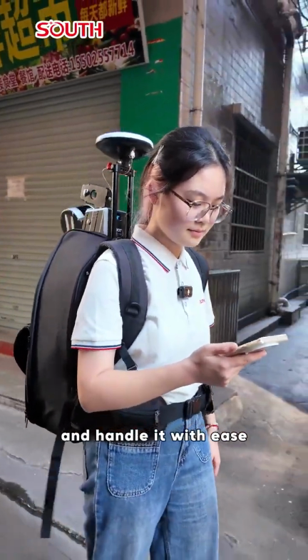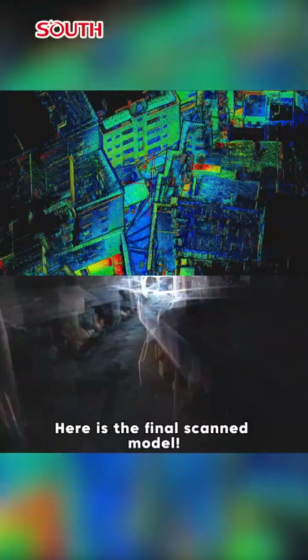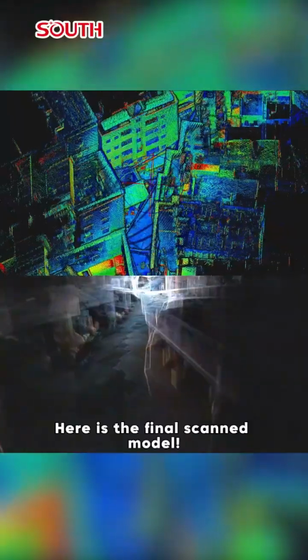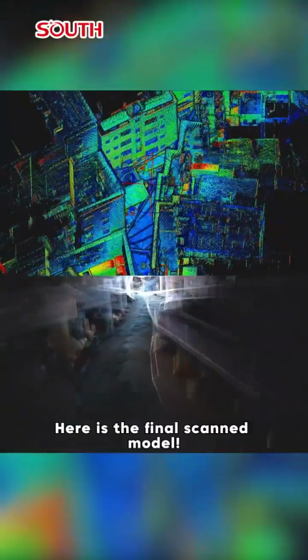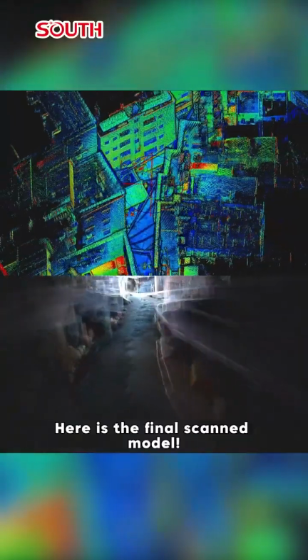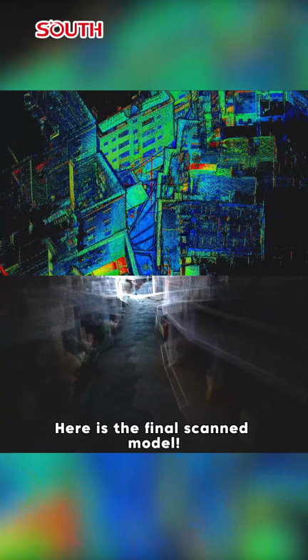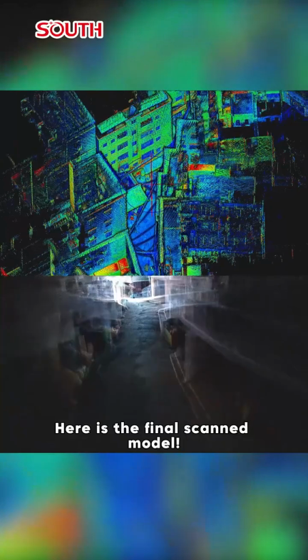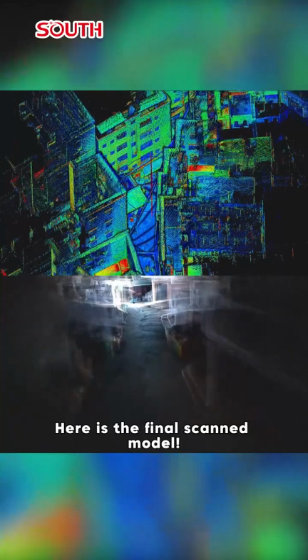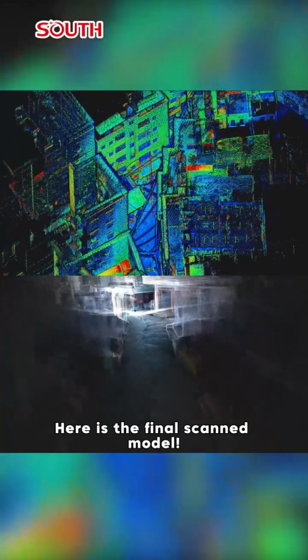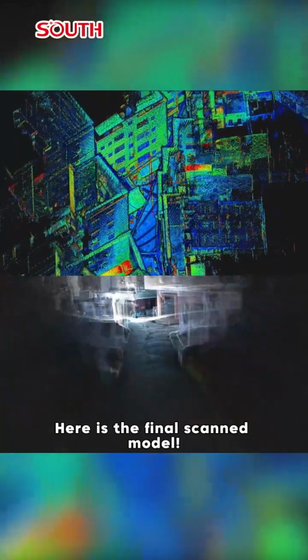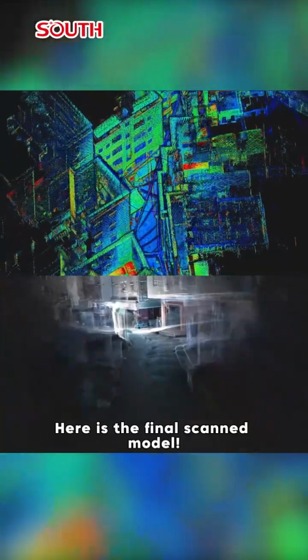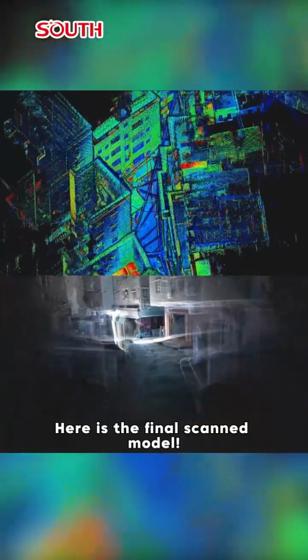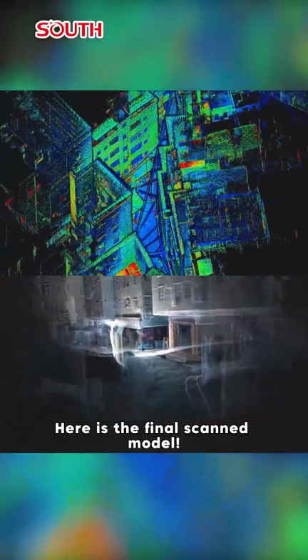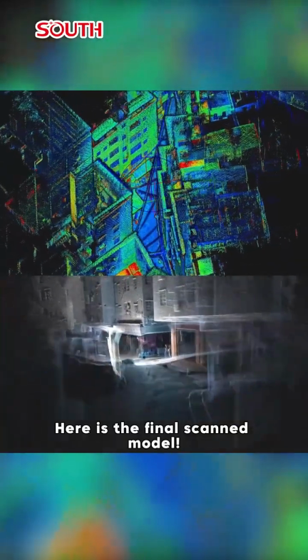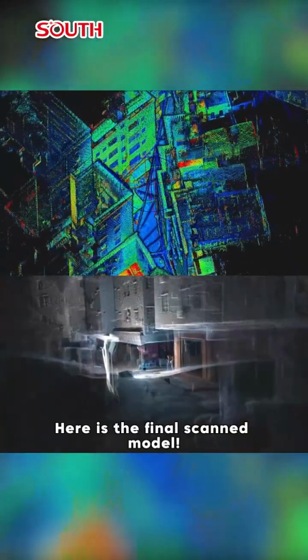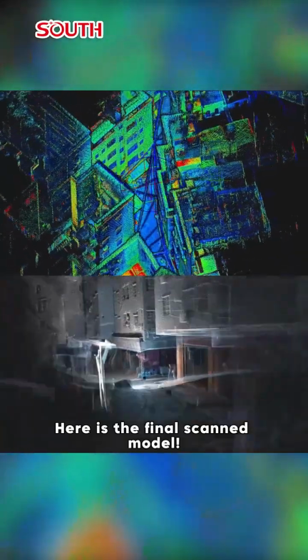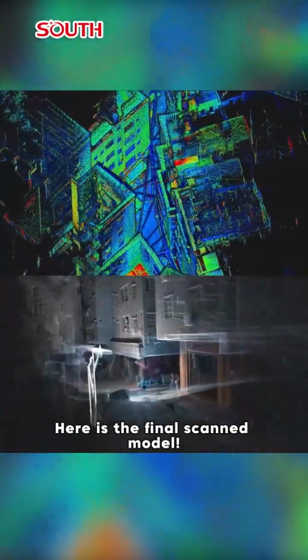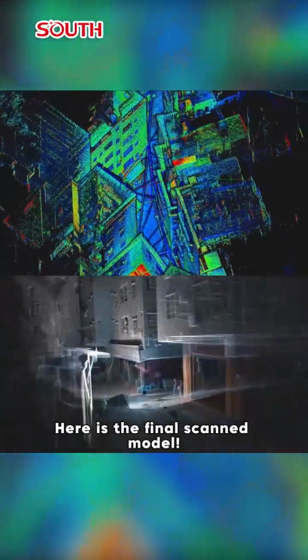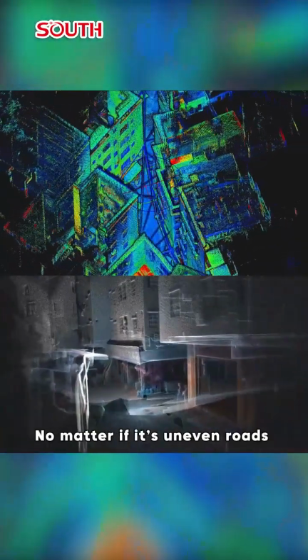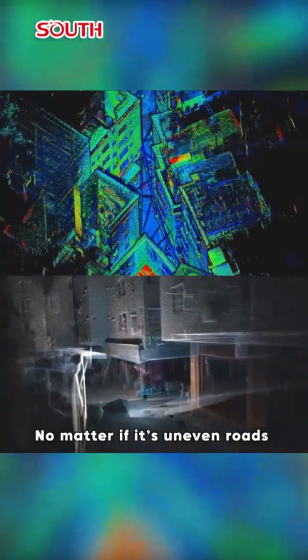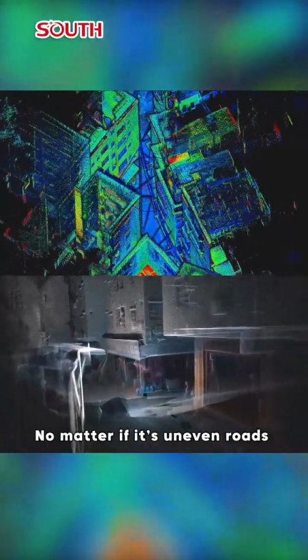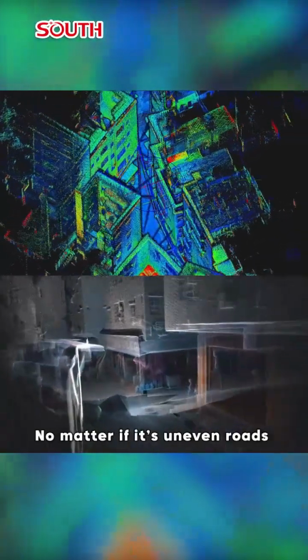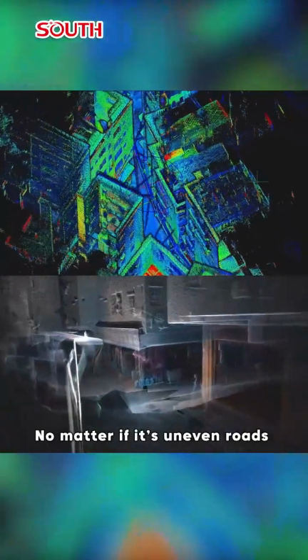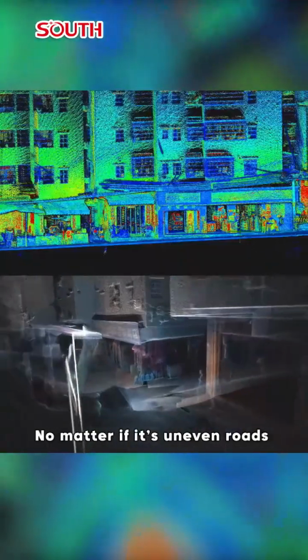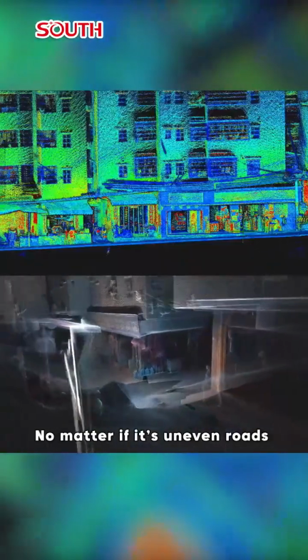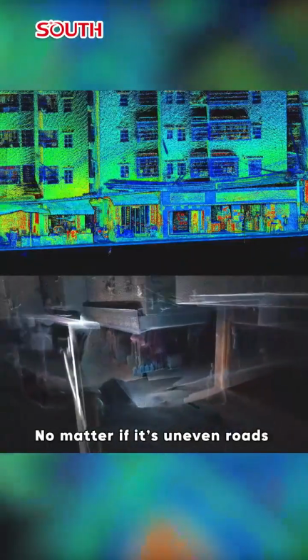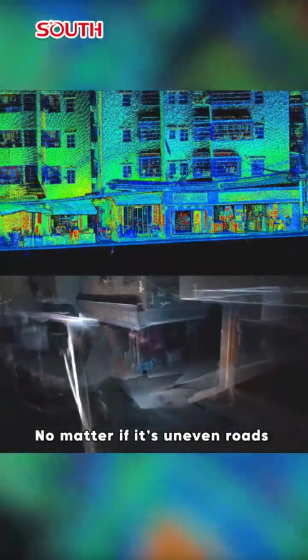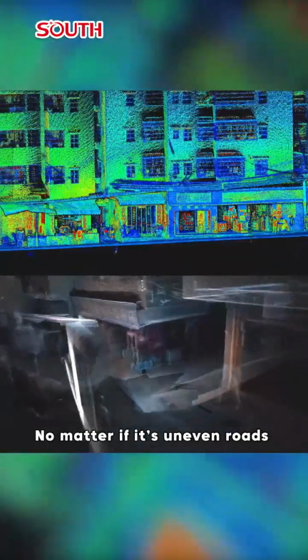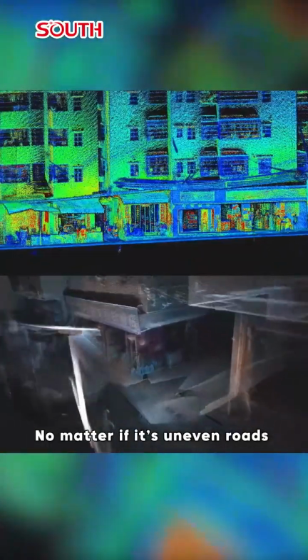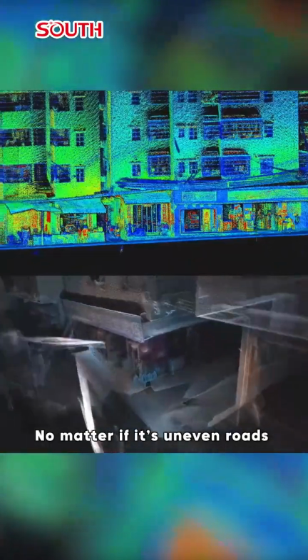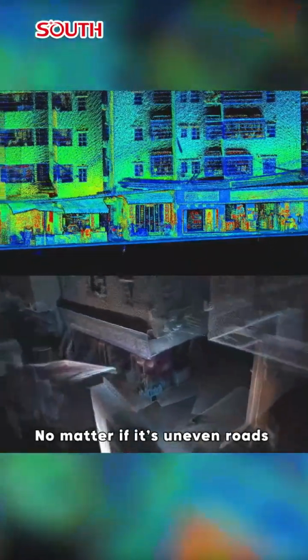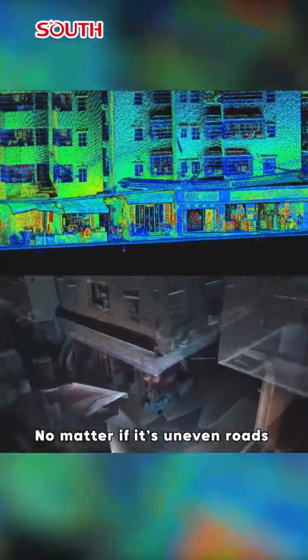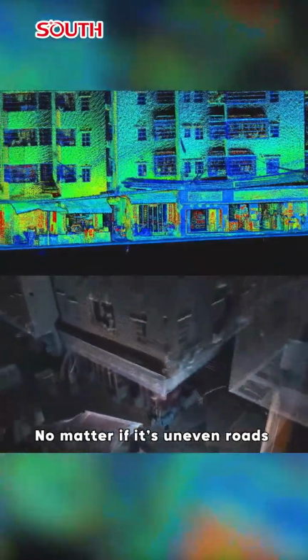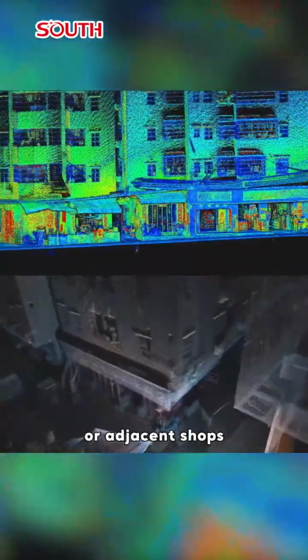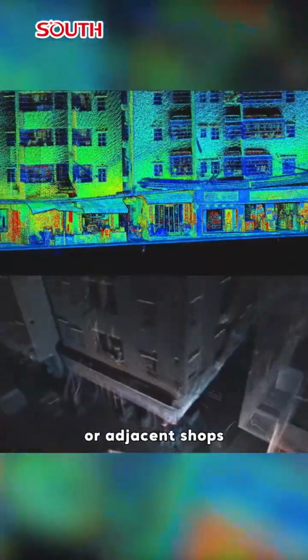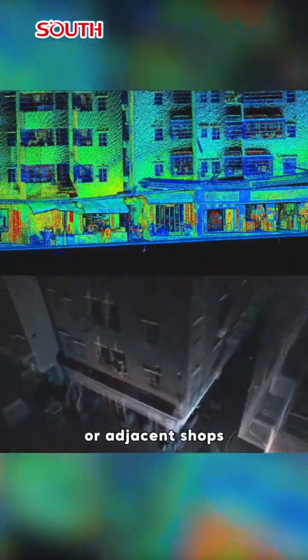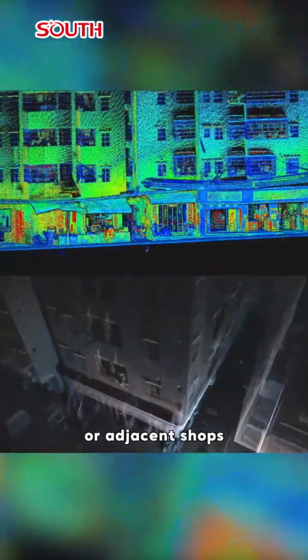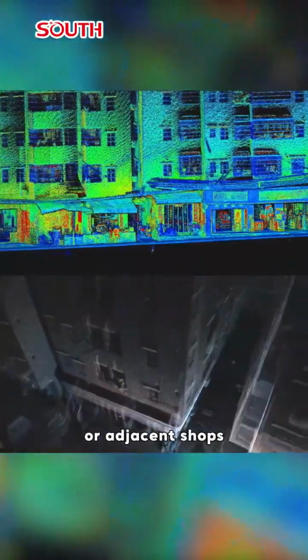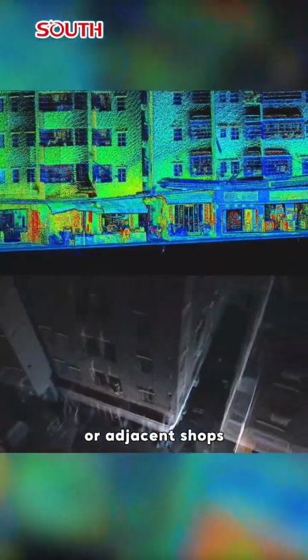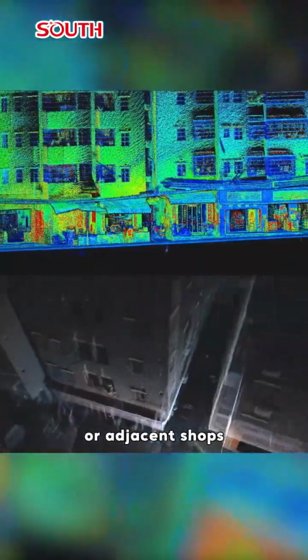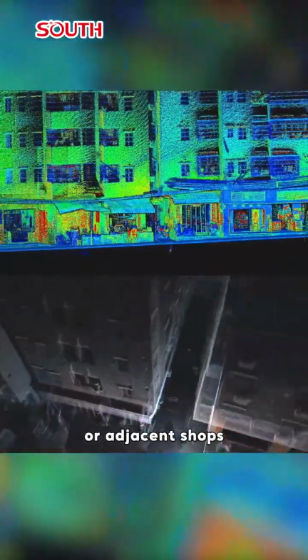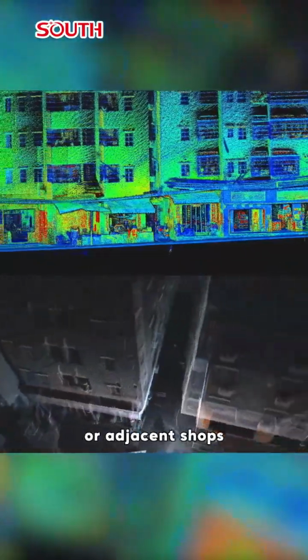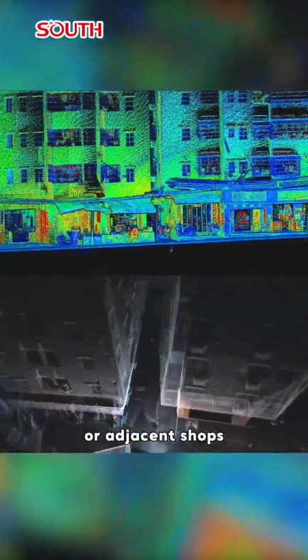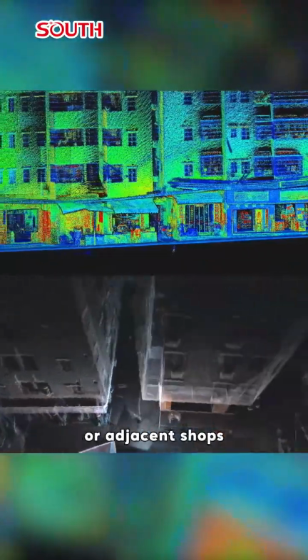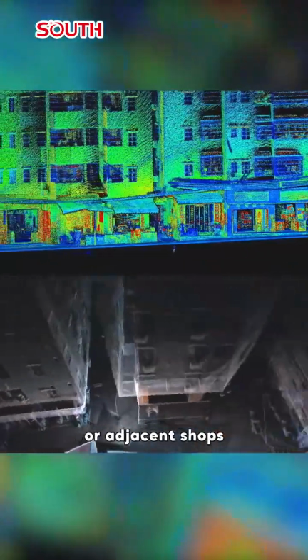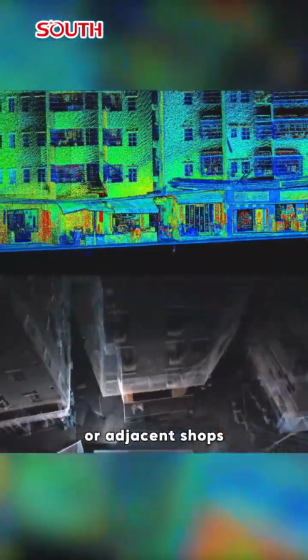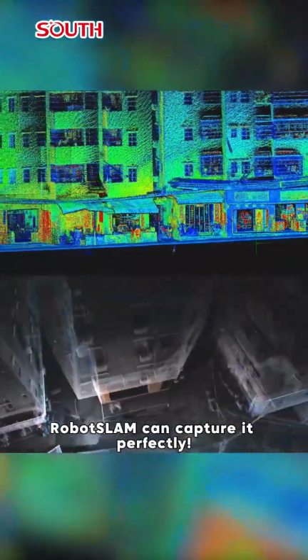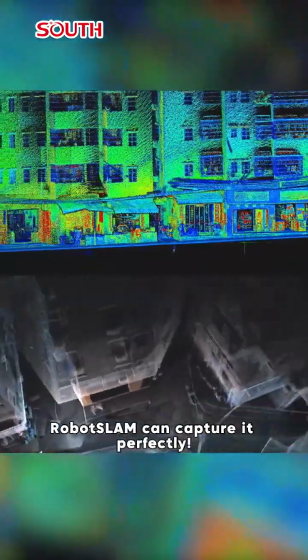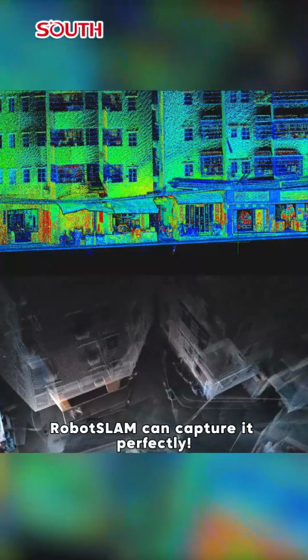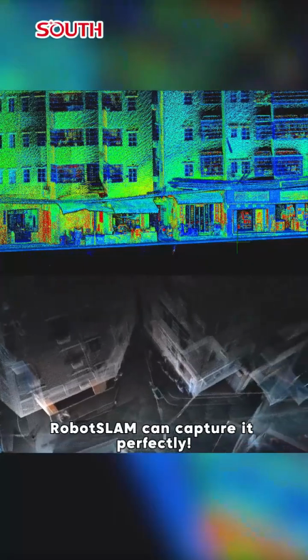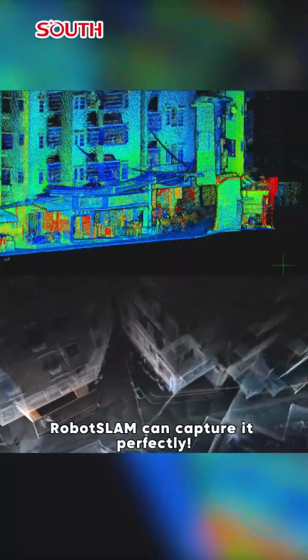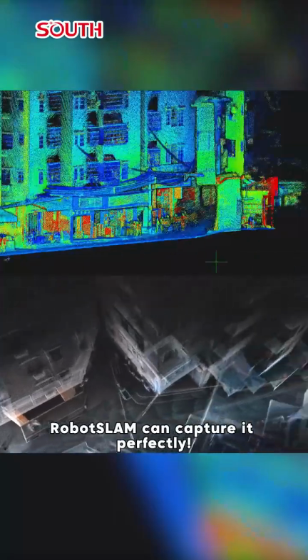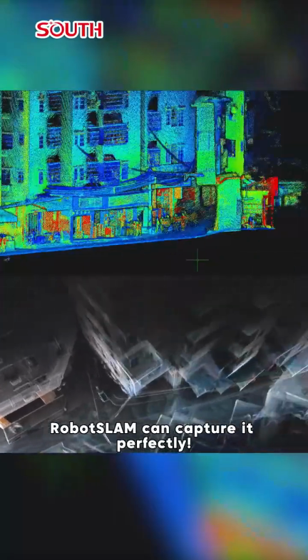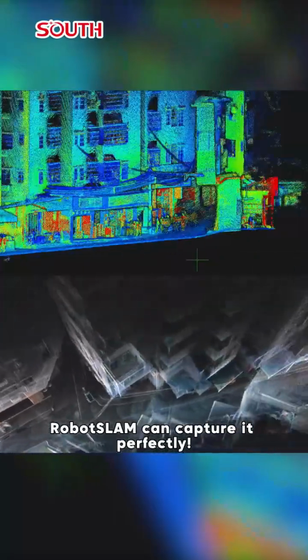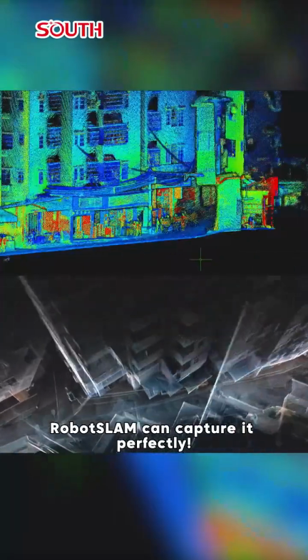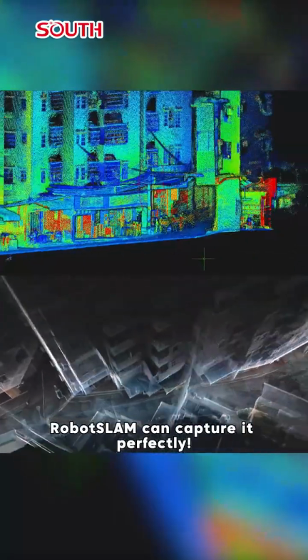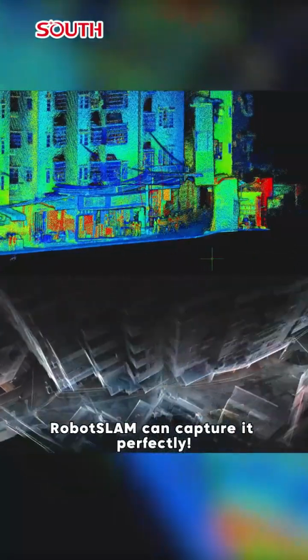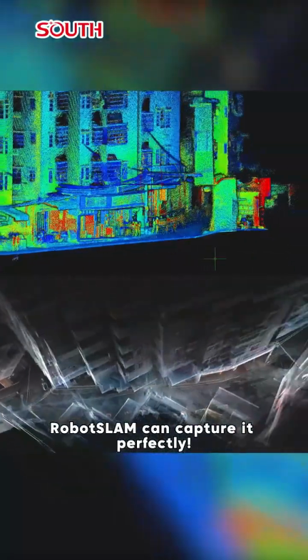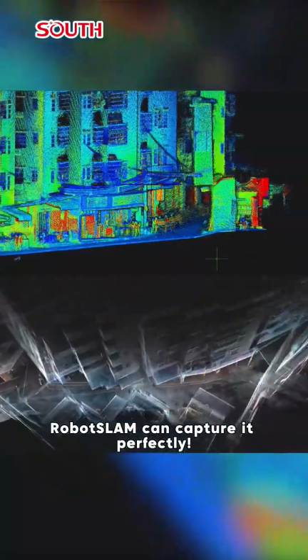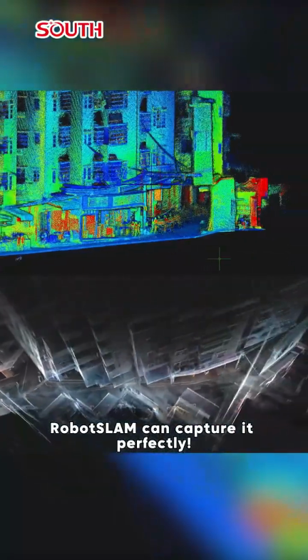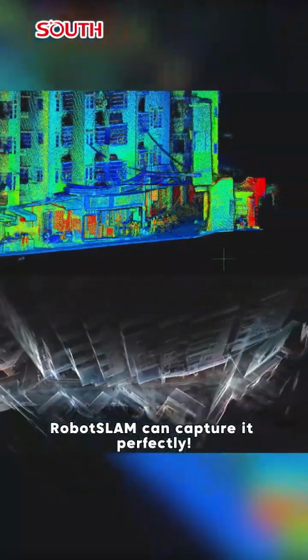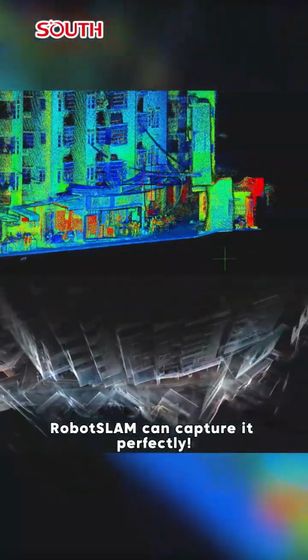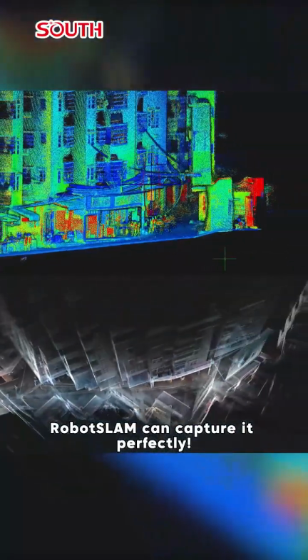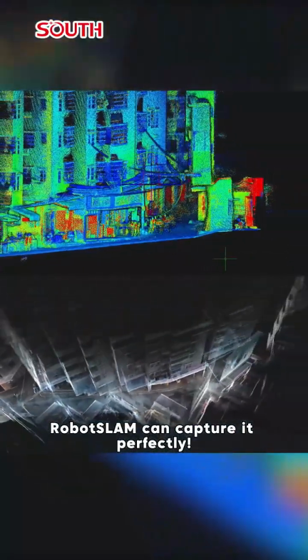Here is the final scan model. No matter if it's uneven roads or adjacent shops, Robot Slam can capture it perfectly.